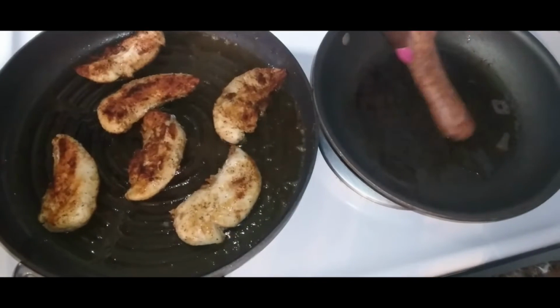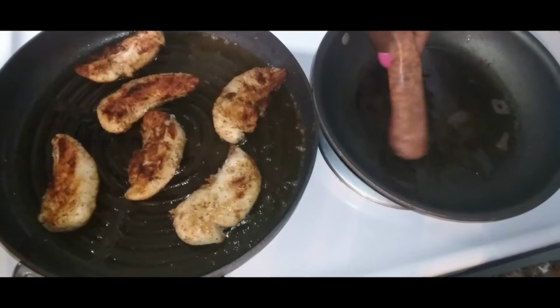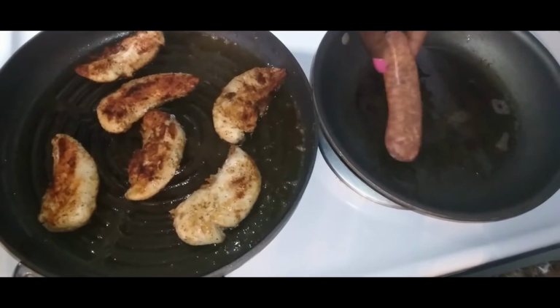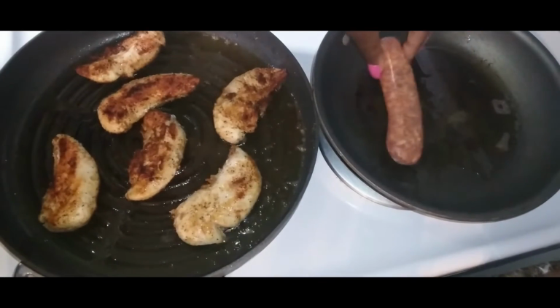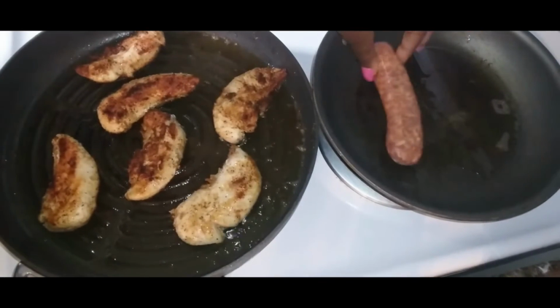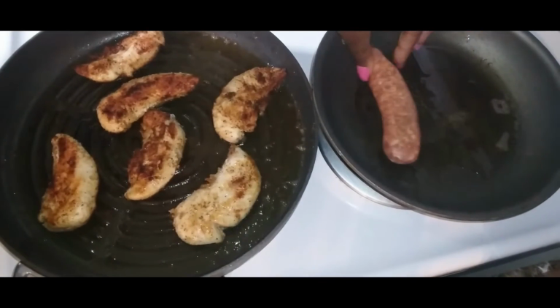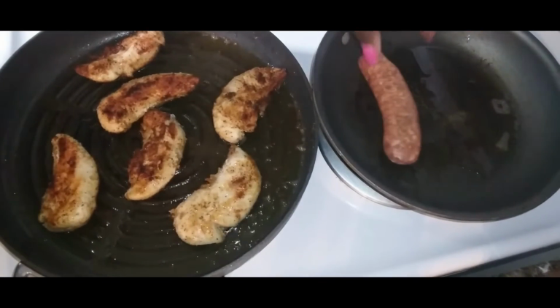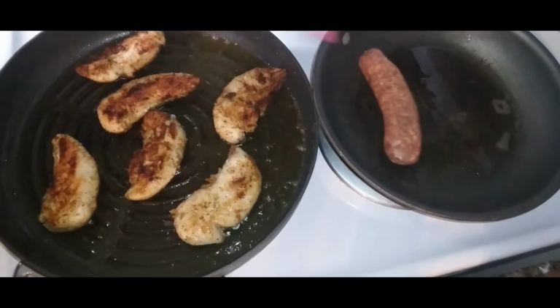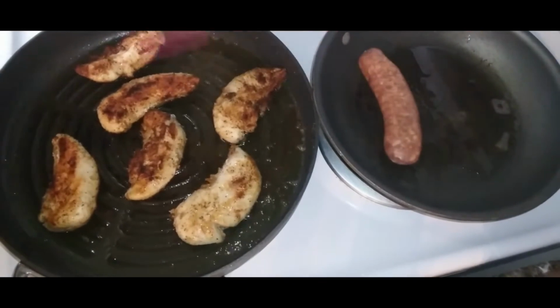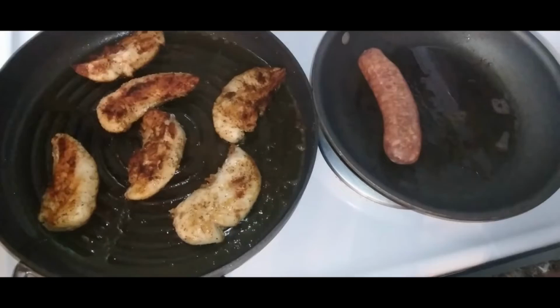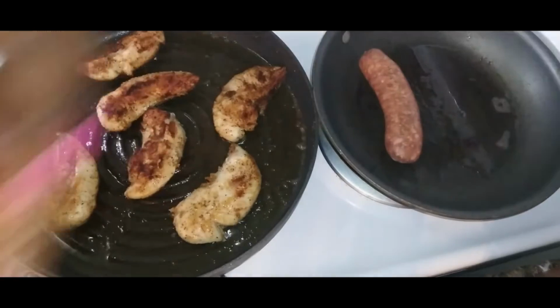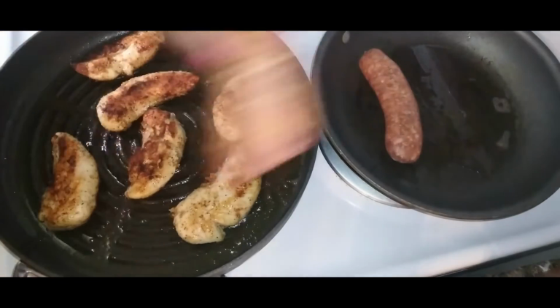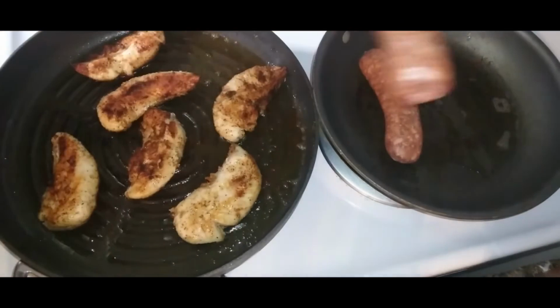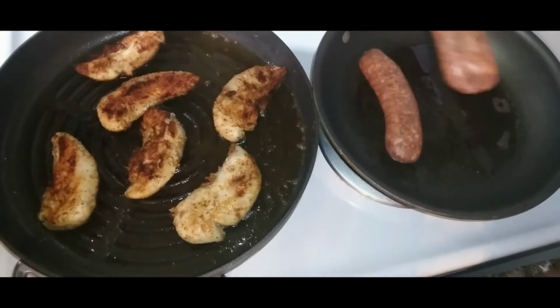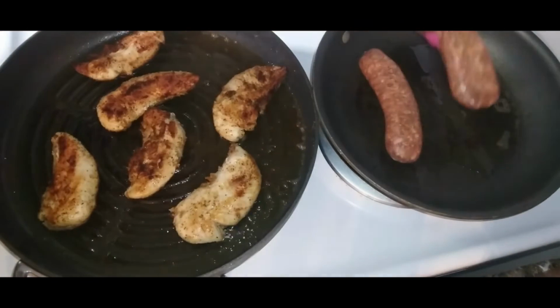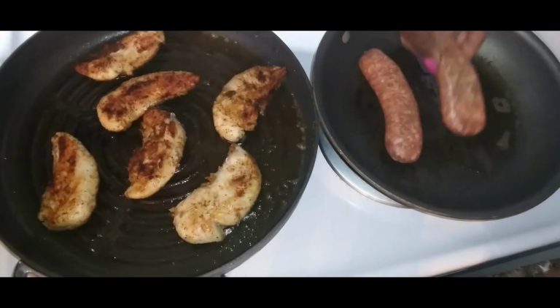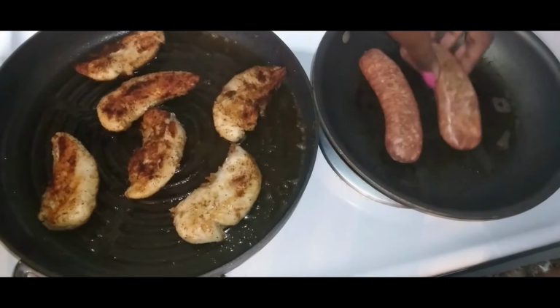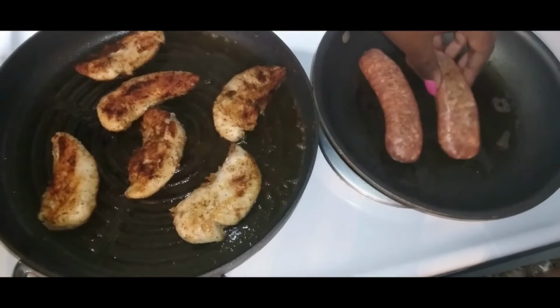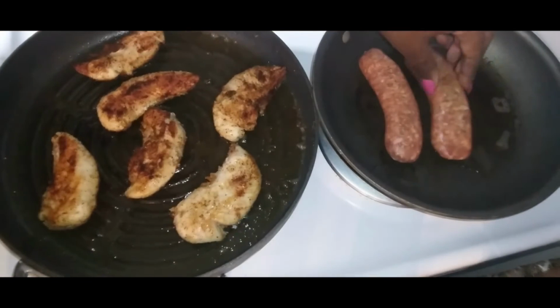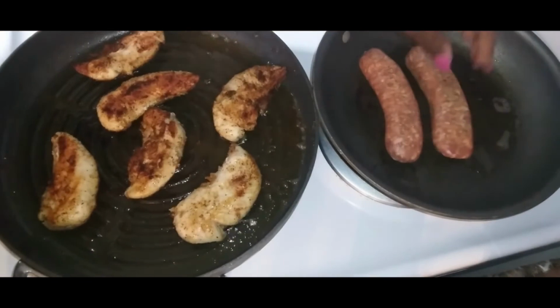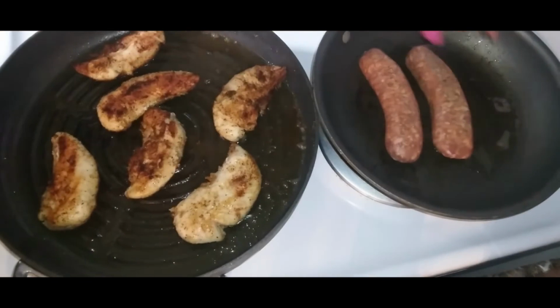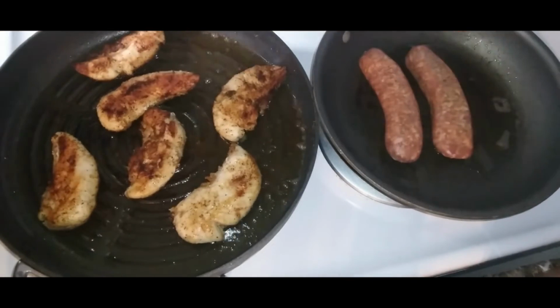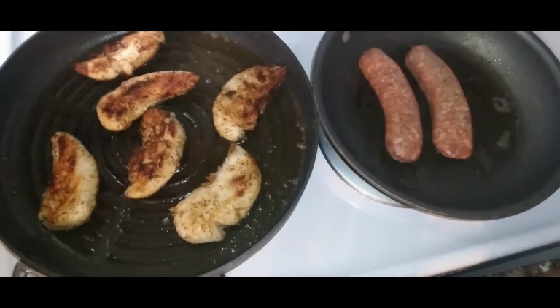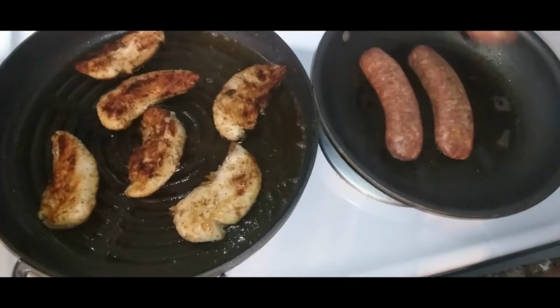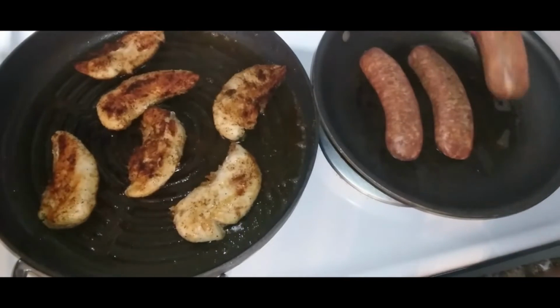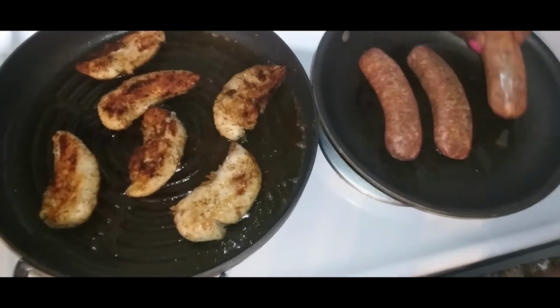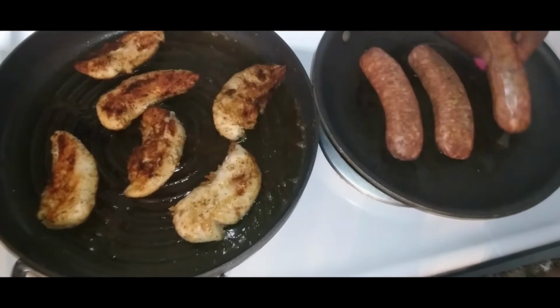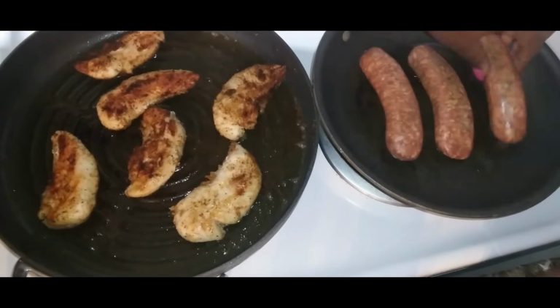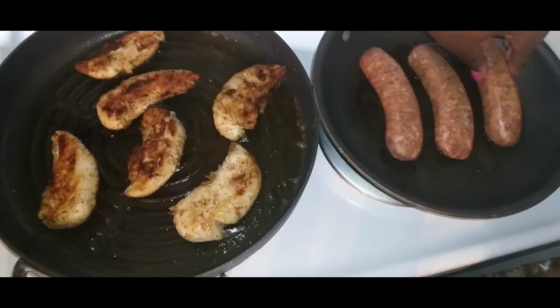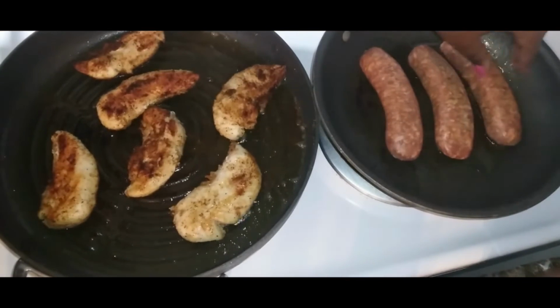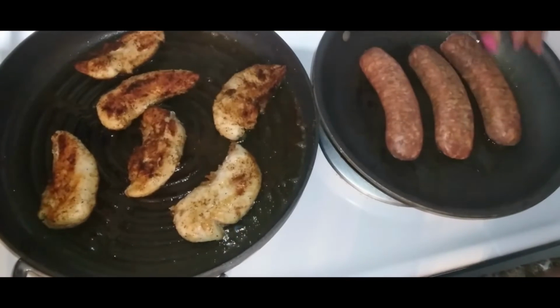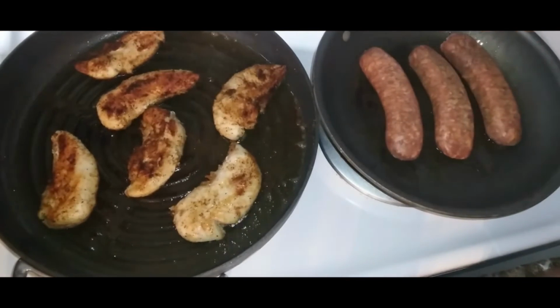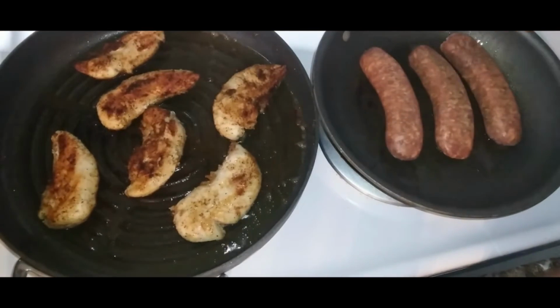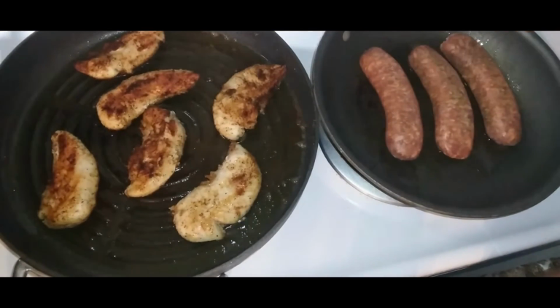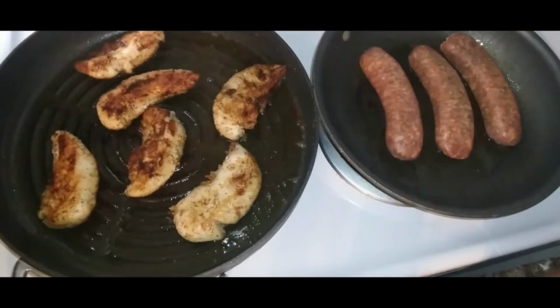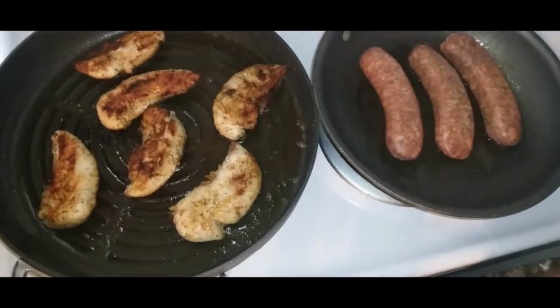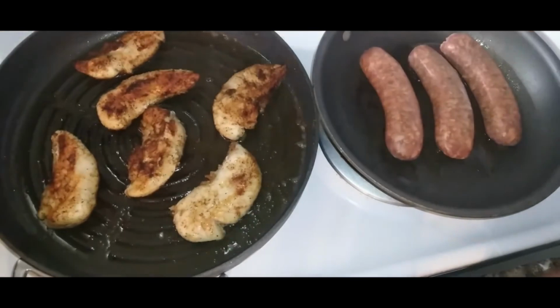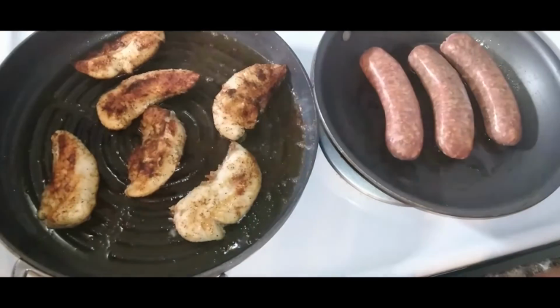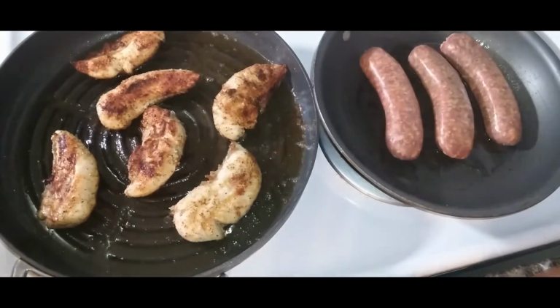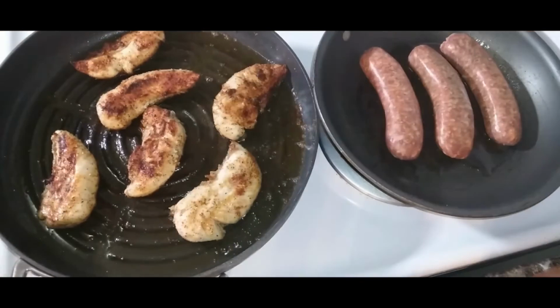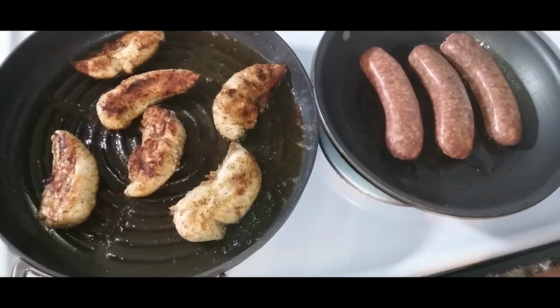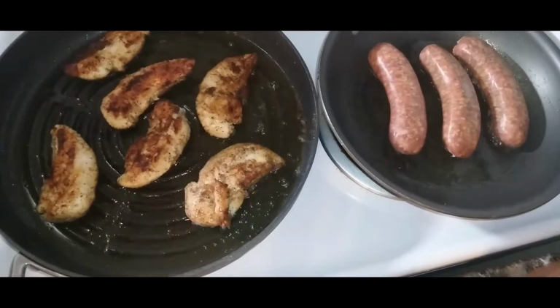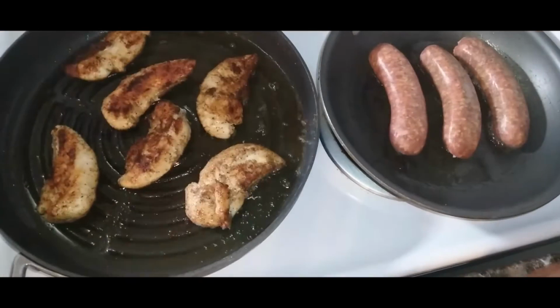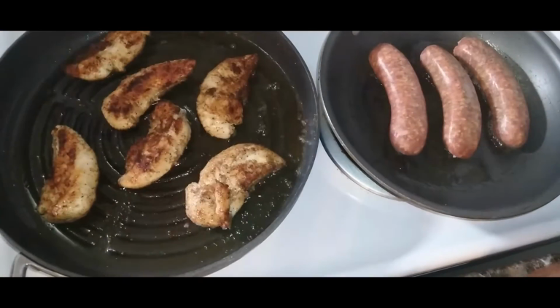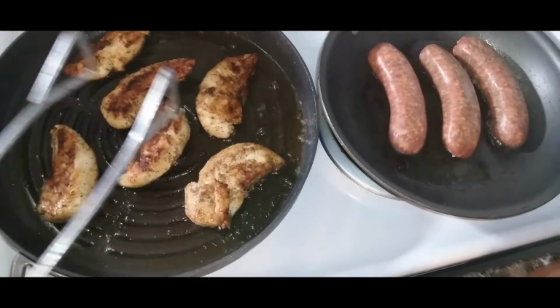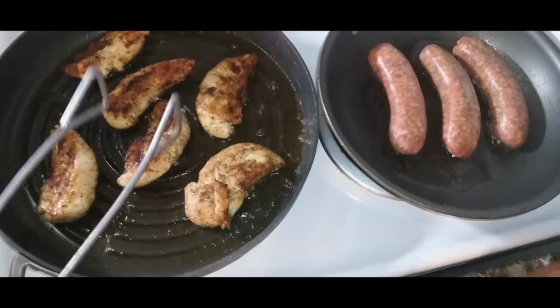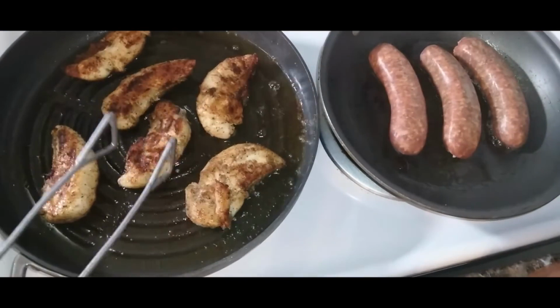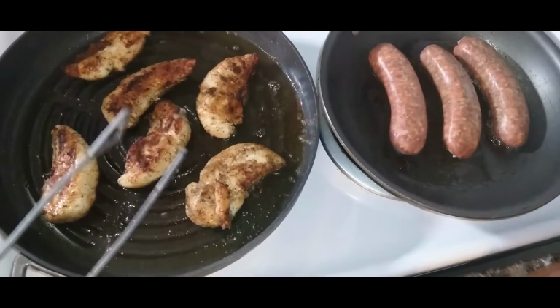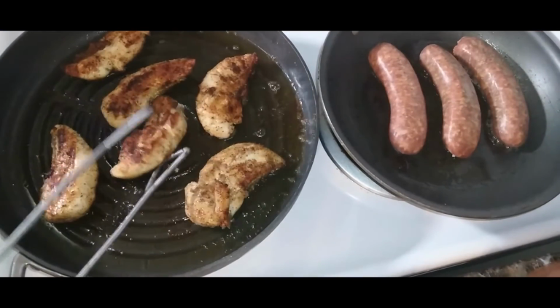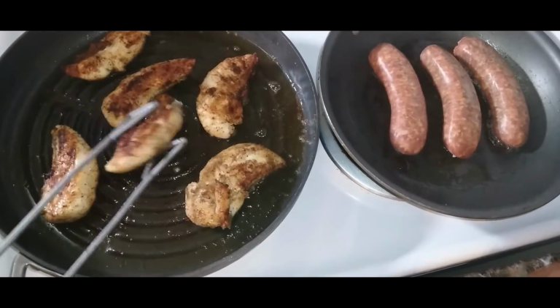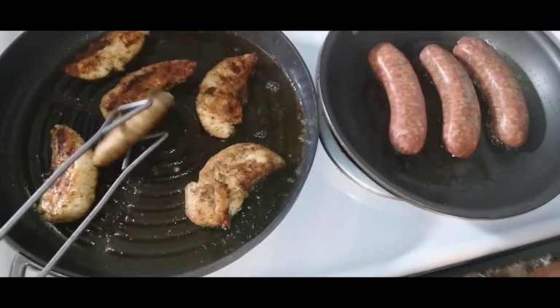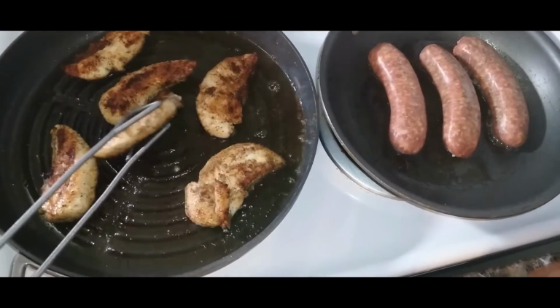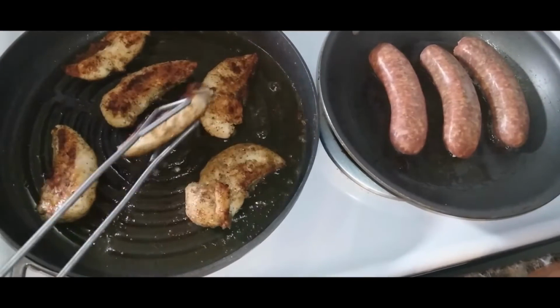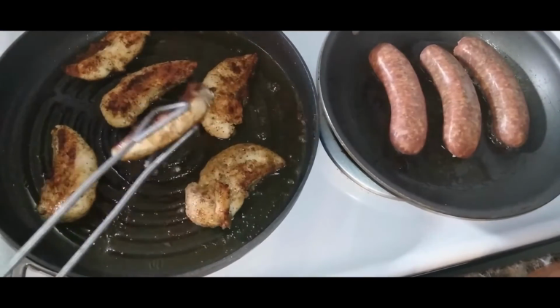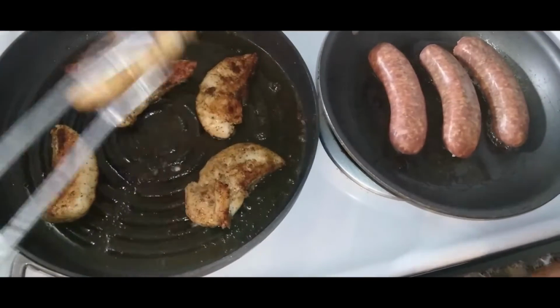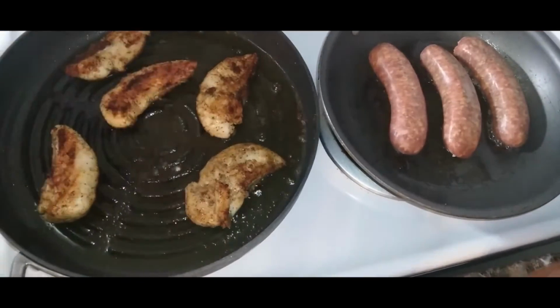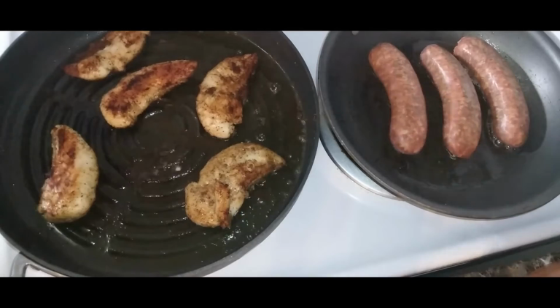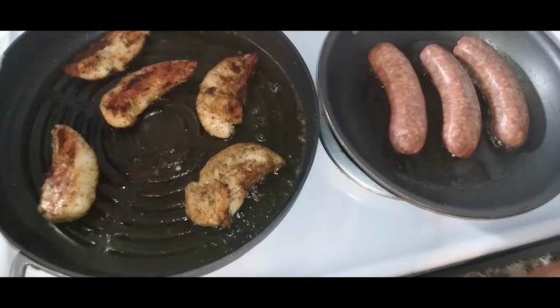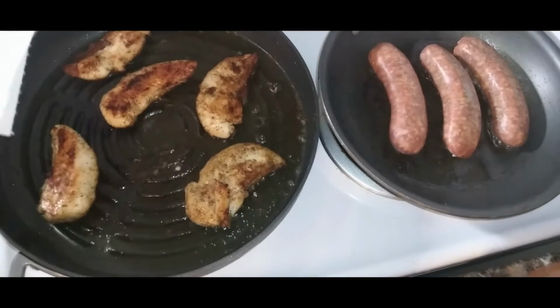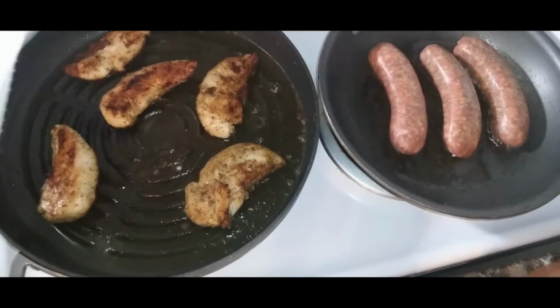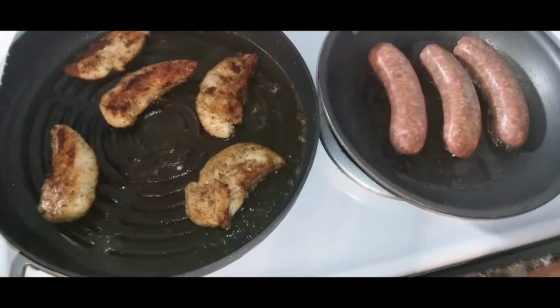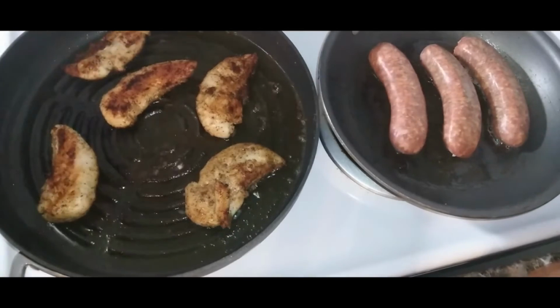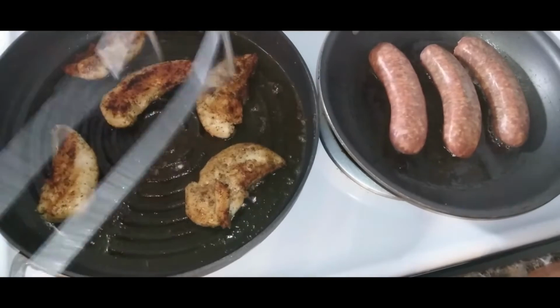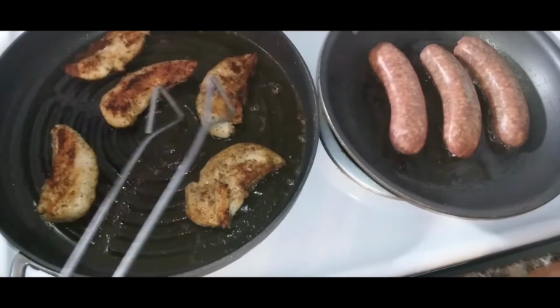After frying the bacon, I added the Italian sausage to the pan and fried it about 4 to 5 minutes on each side.